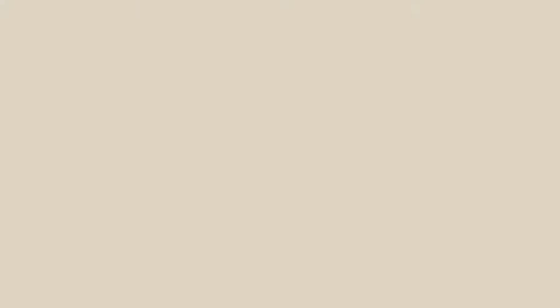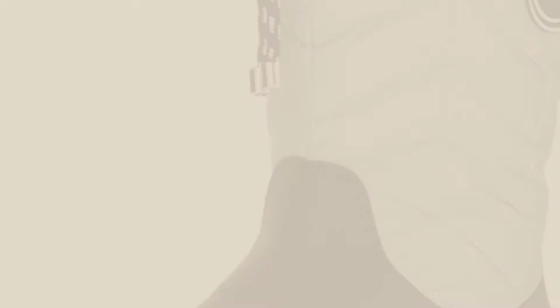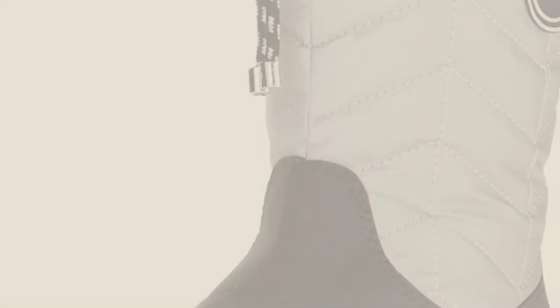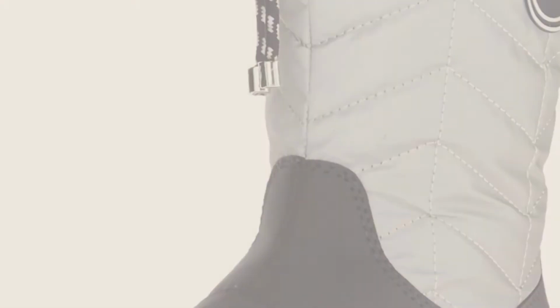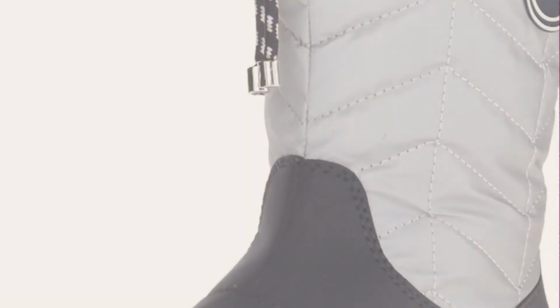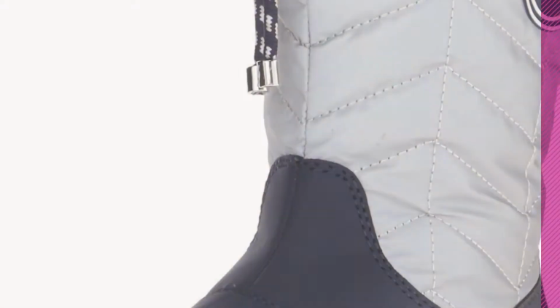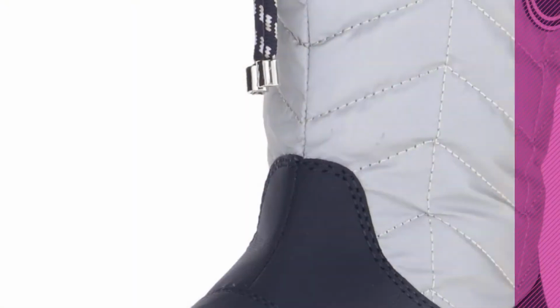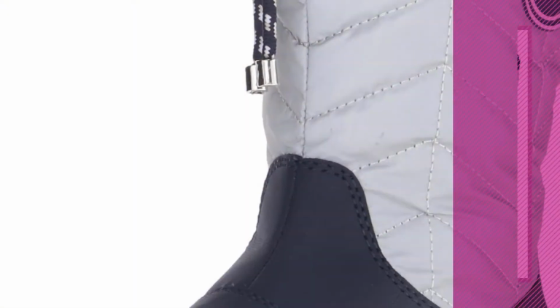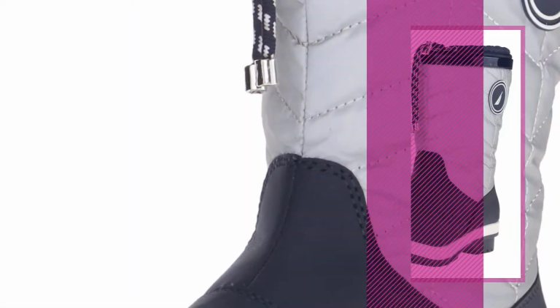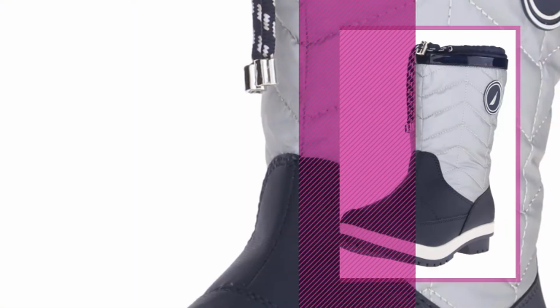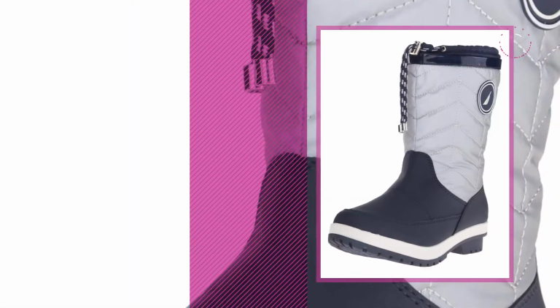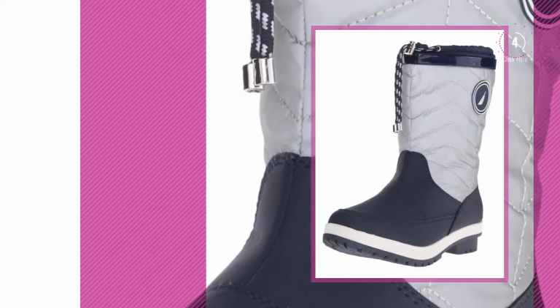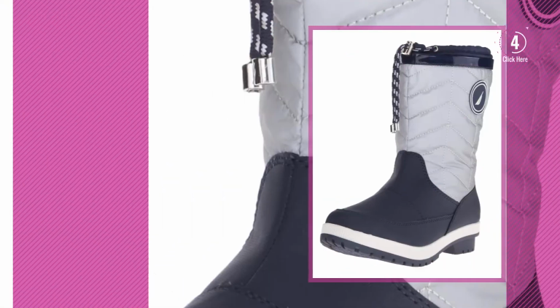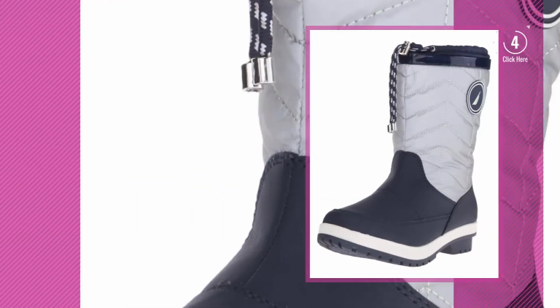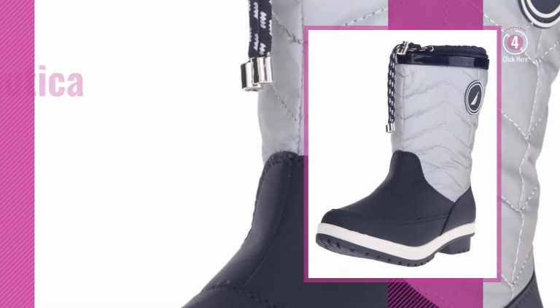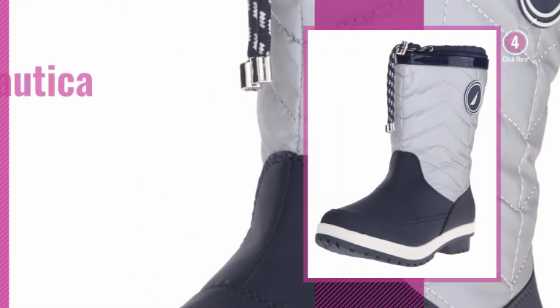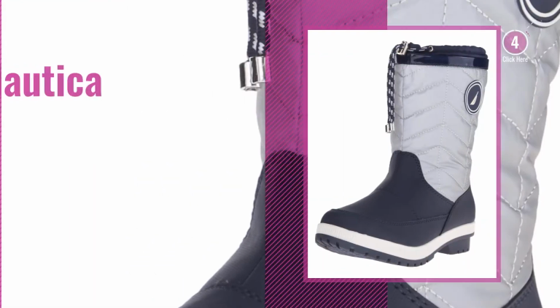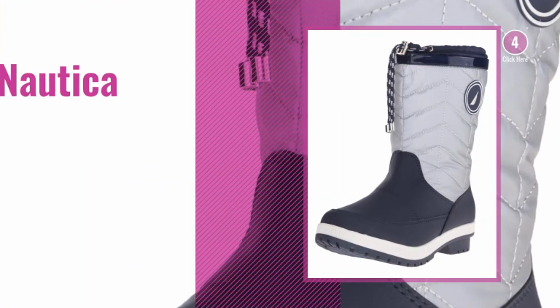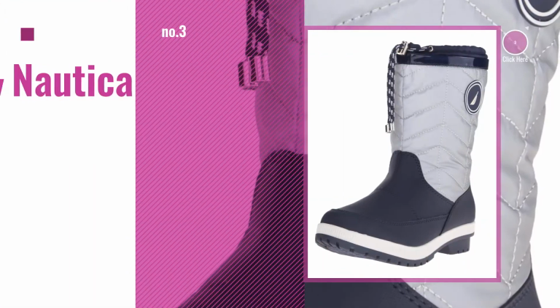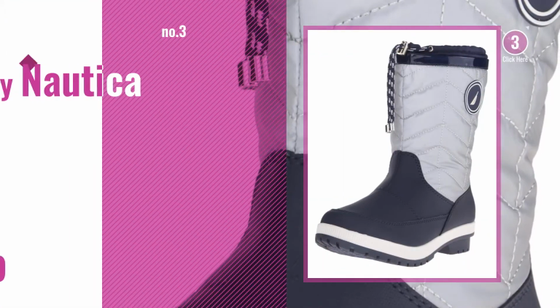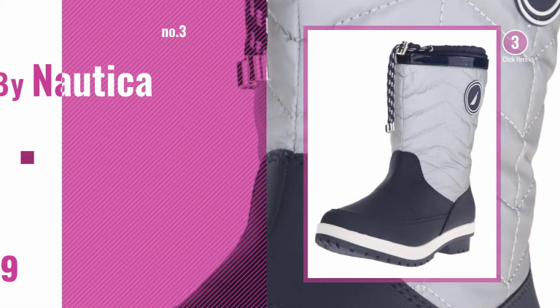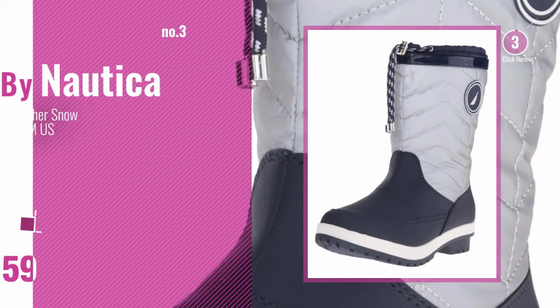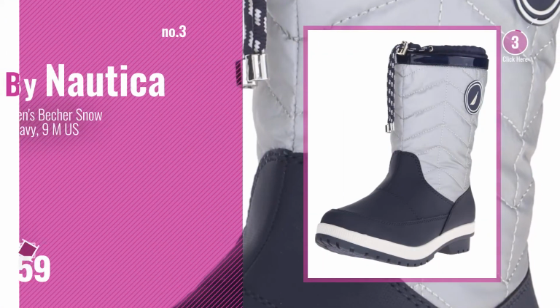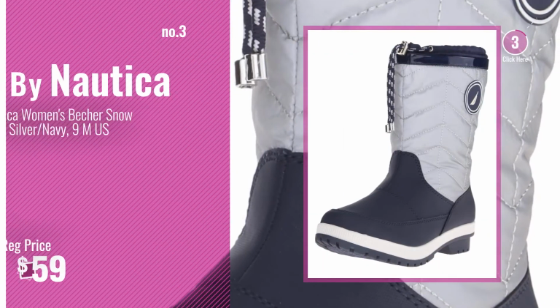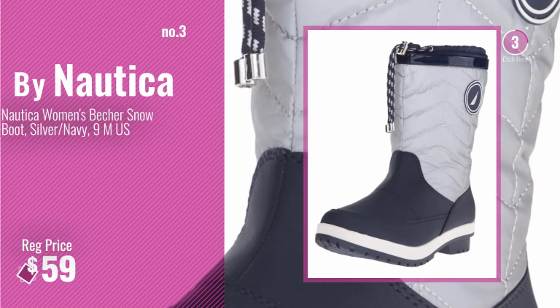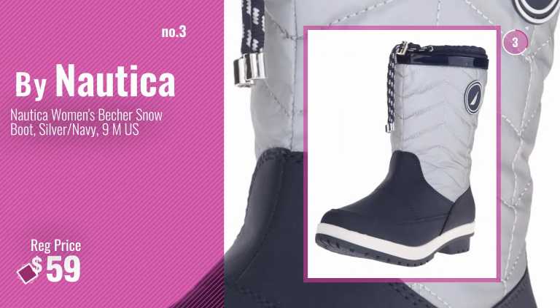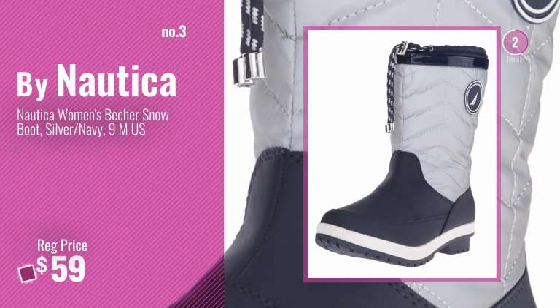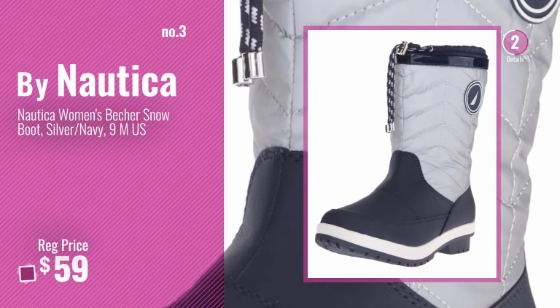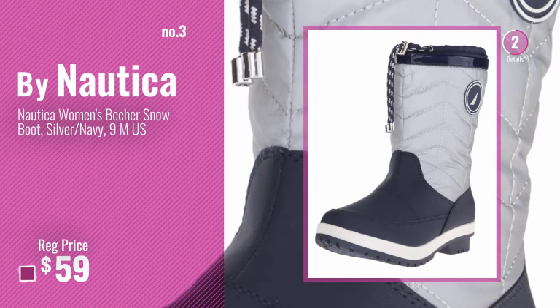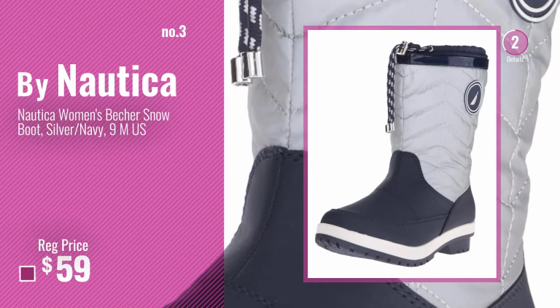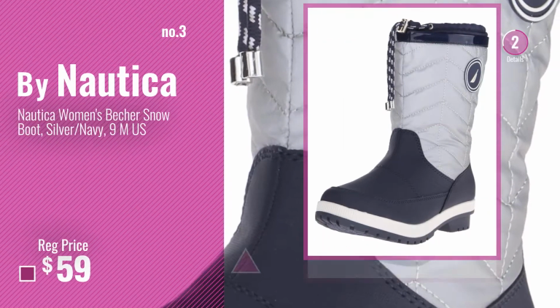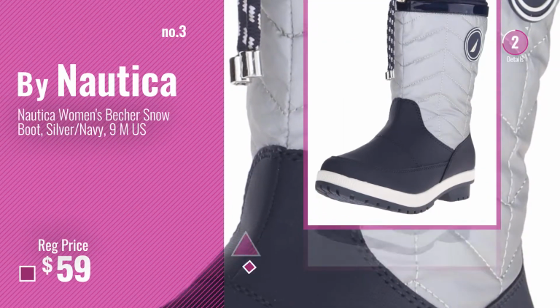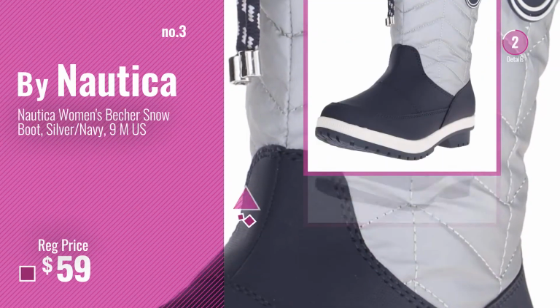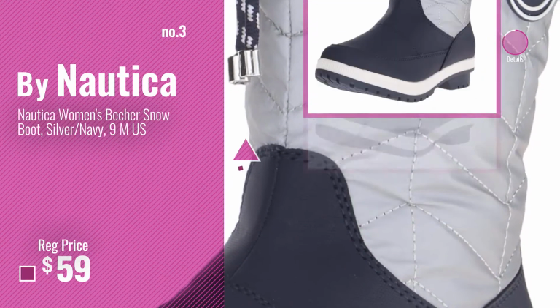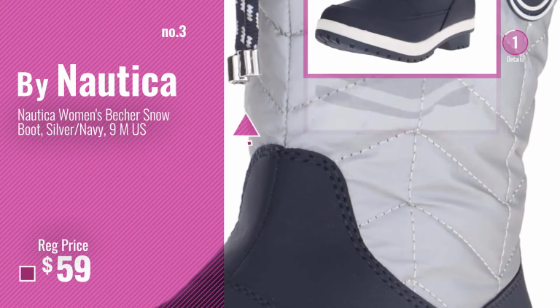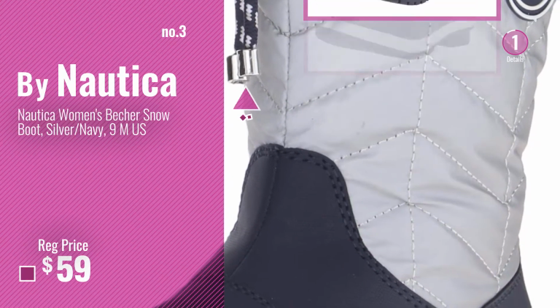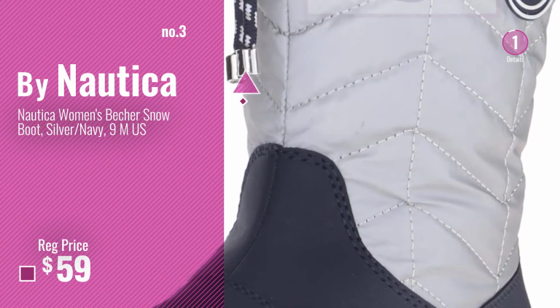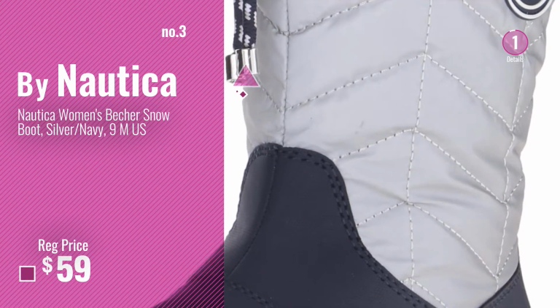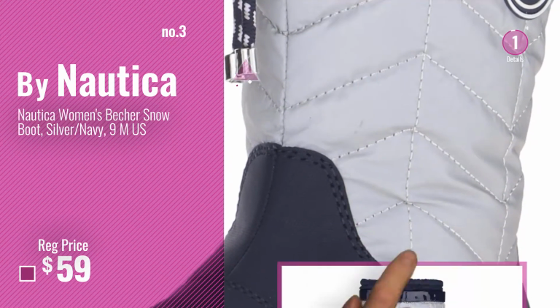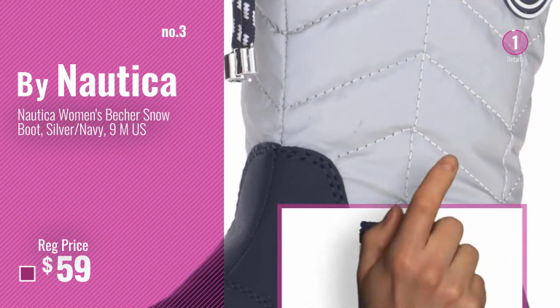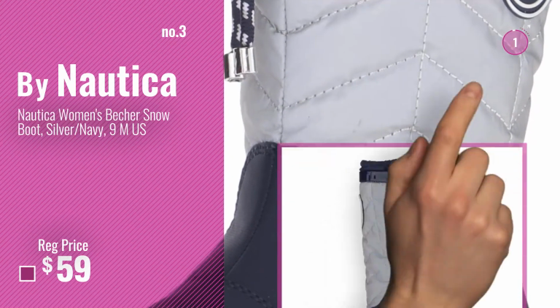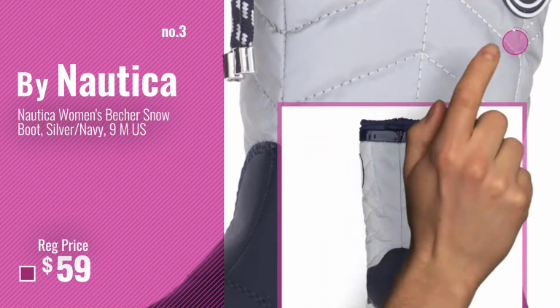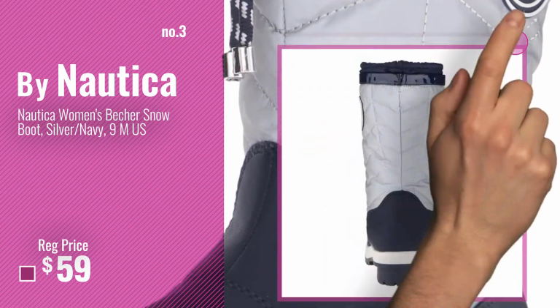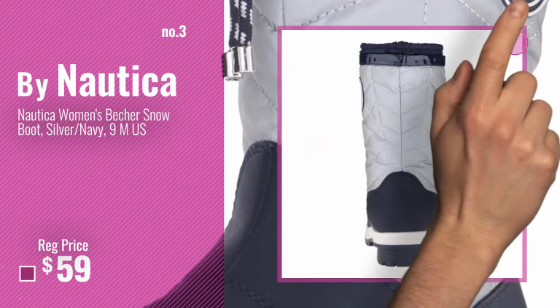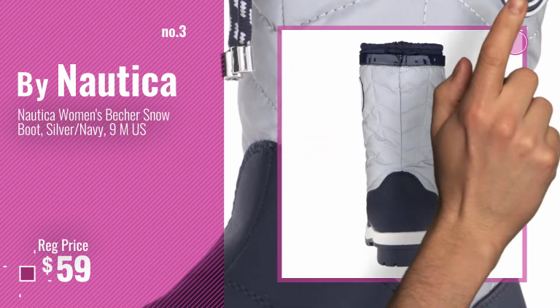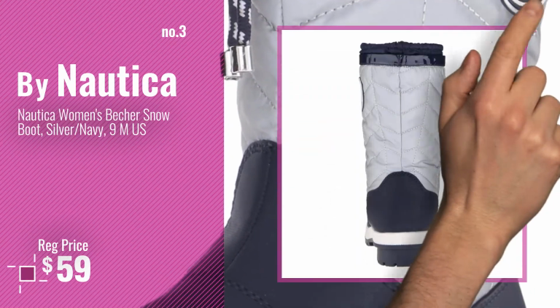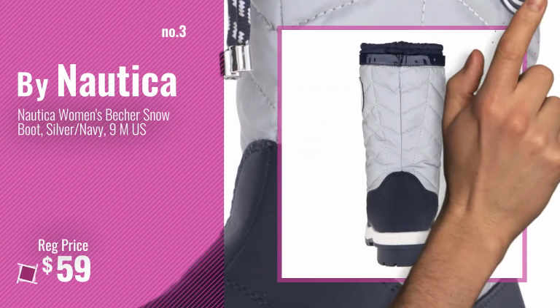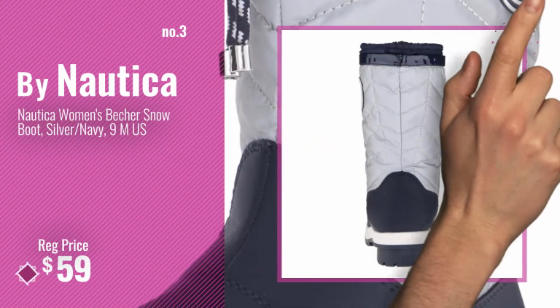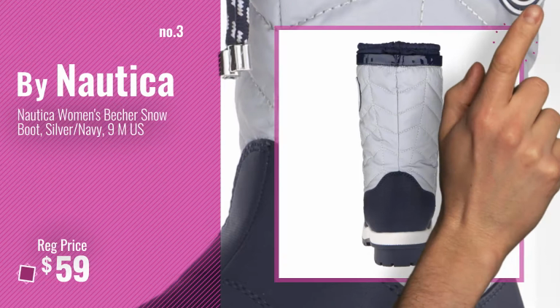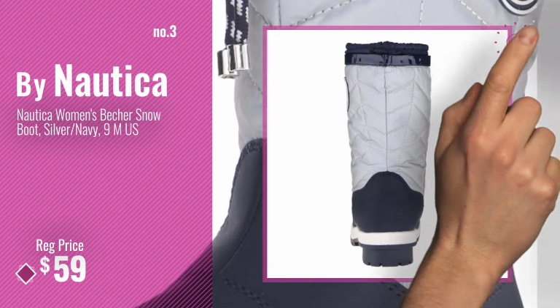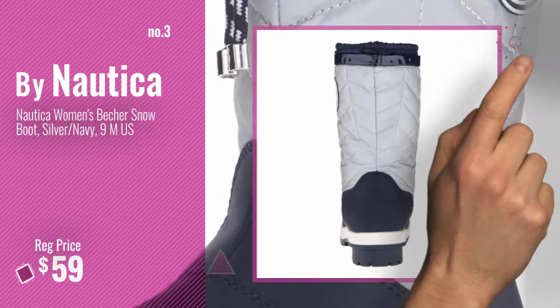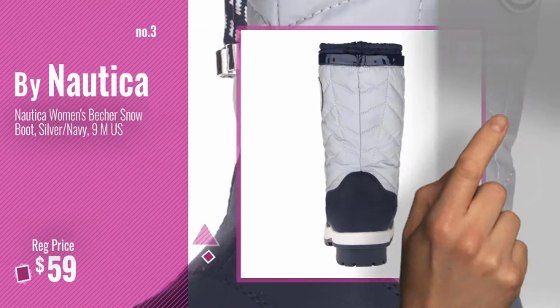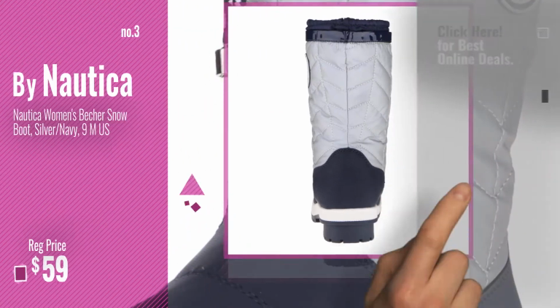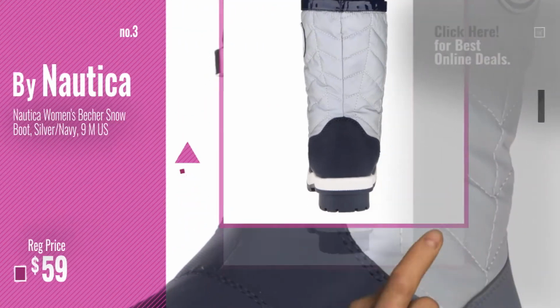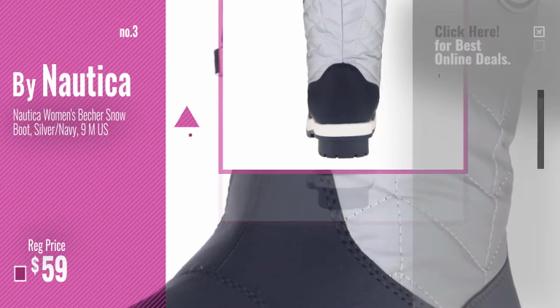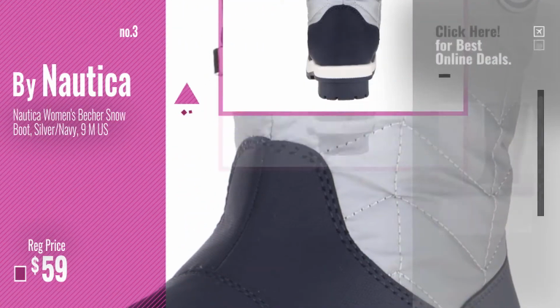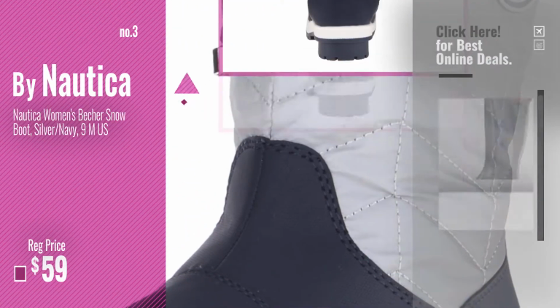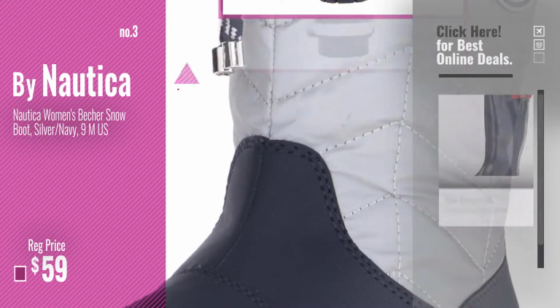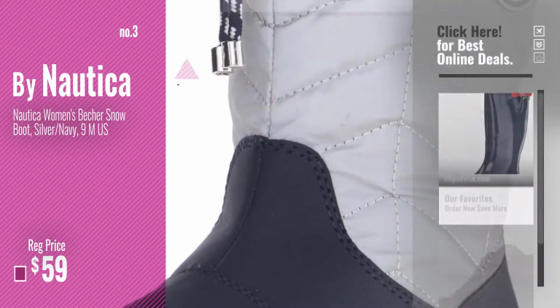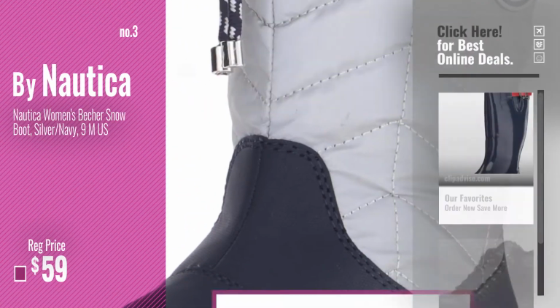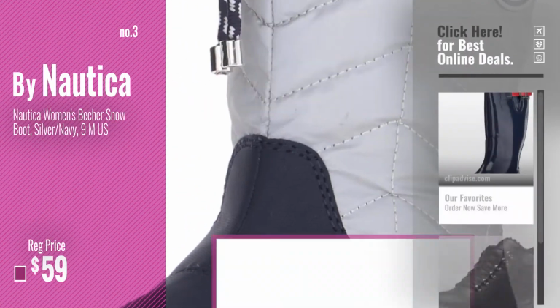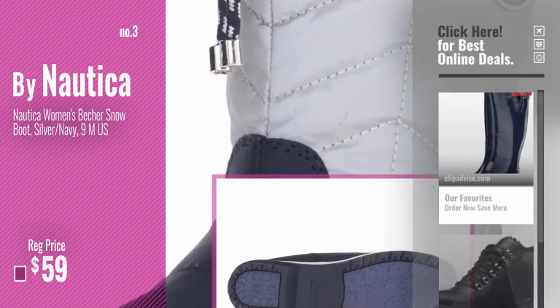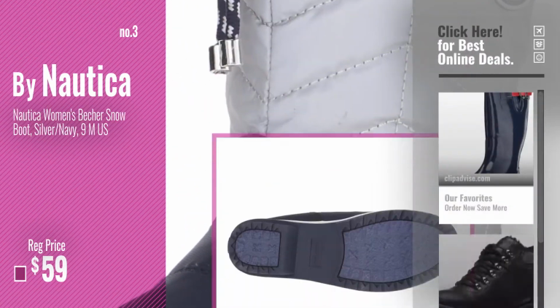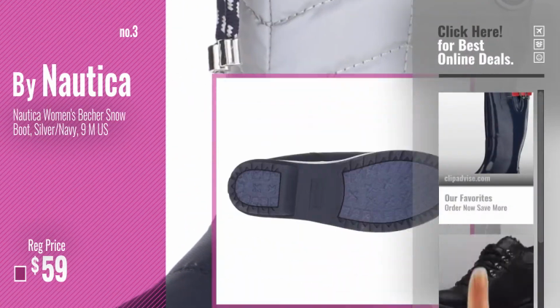Number 3 — get your favorite women's boots now. Just click this circle in the corner.